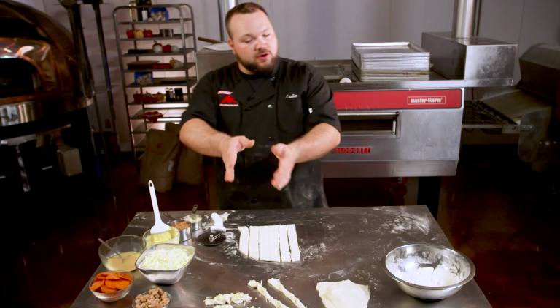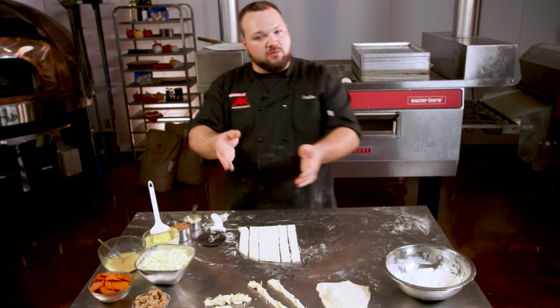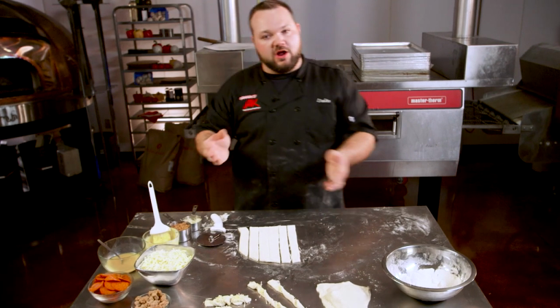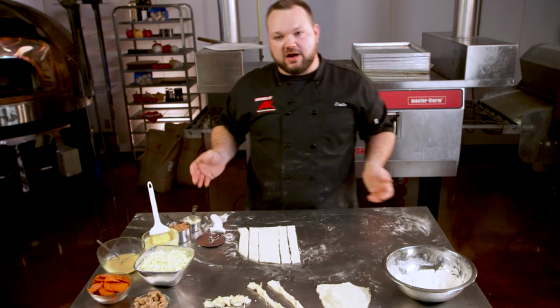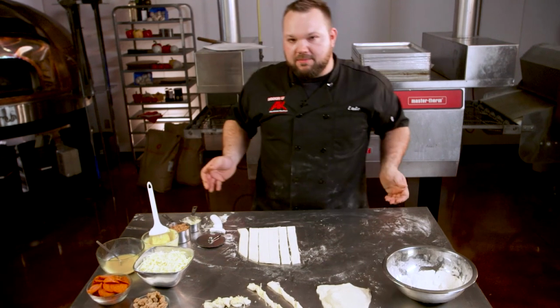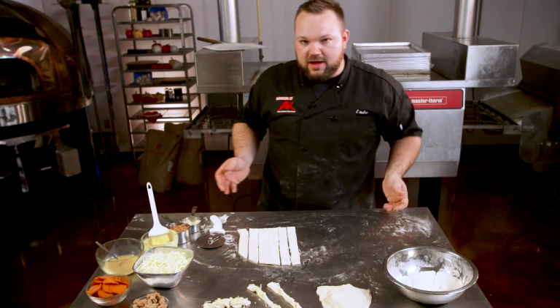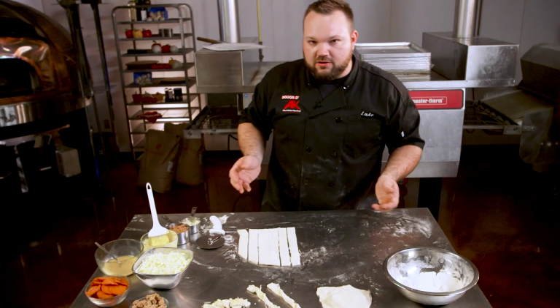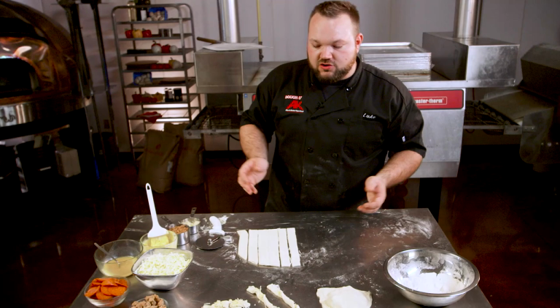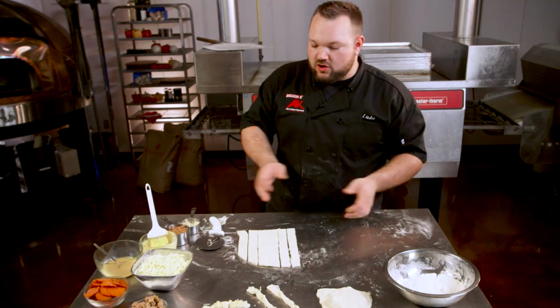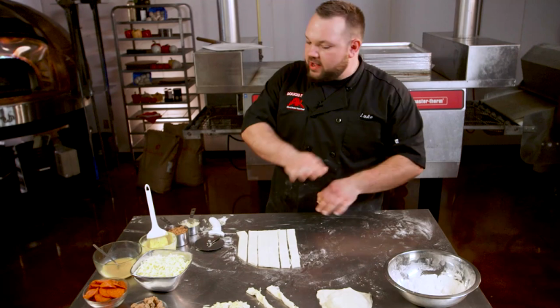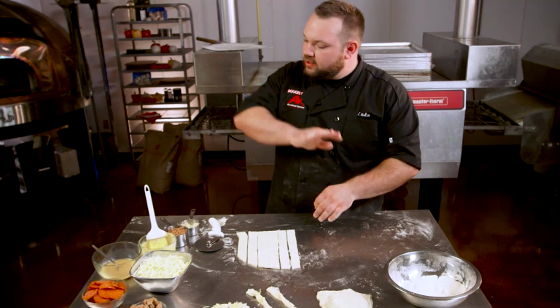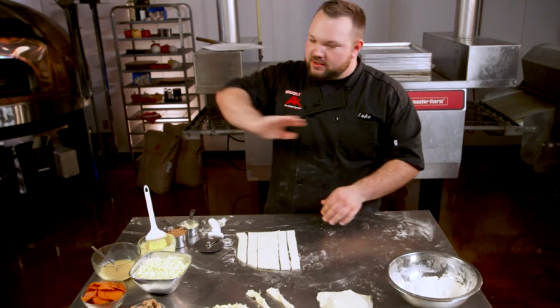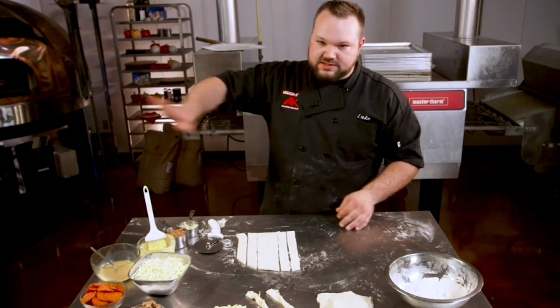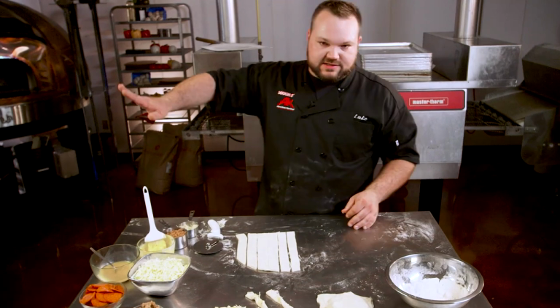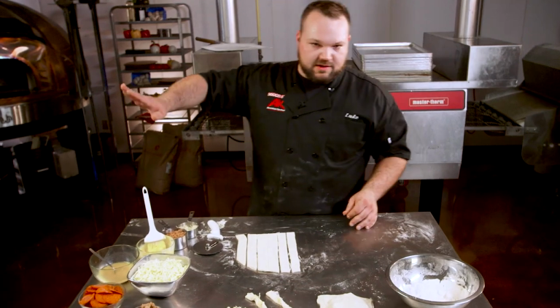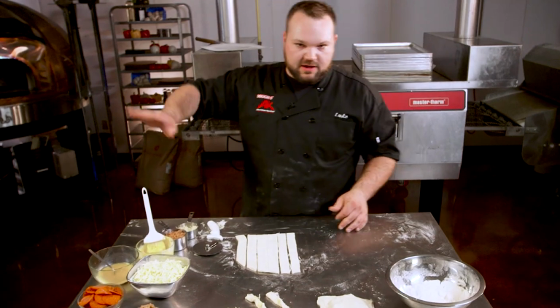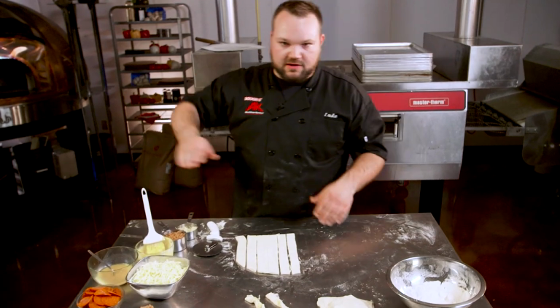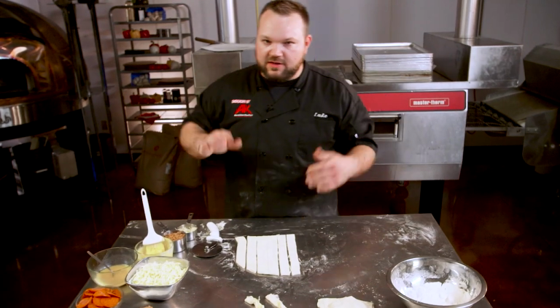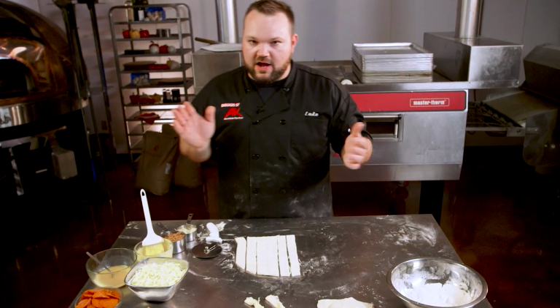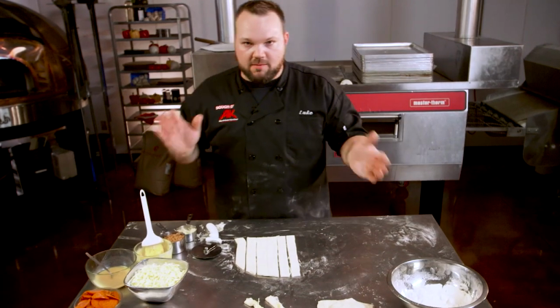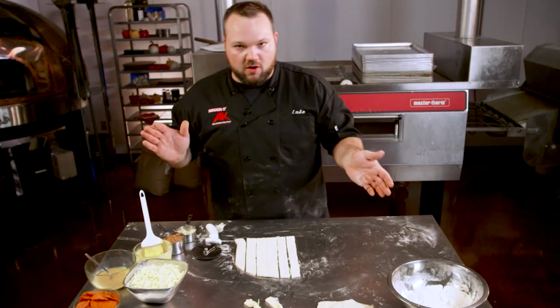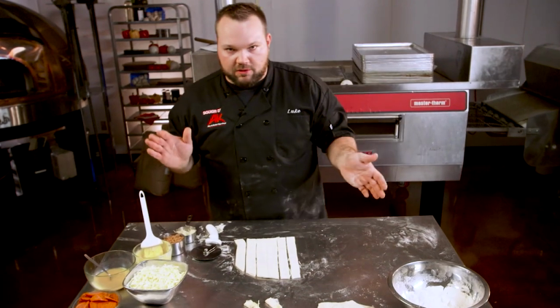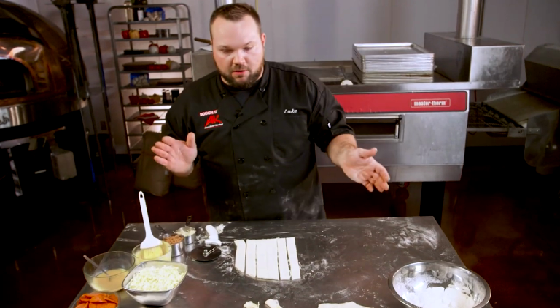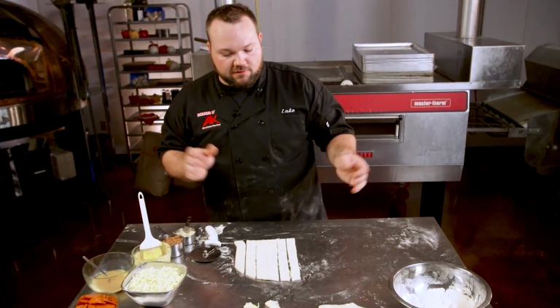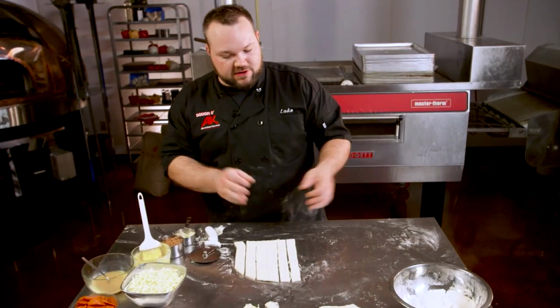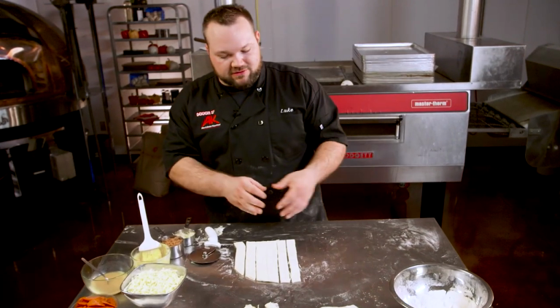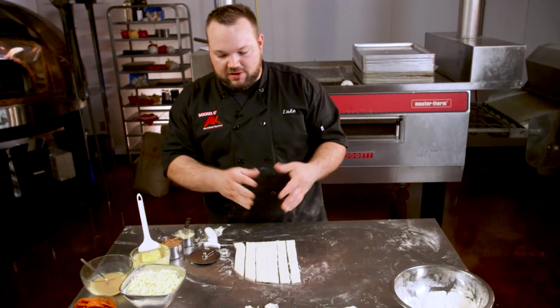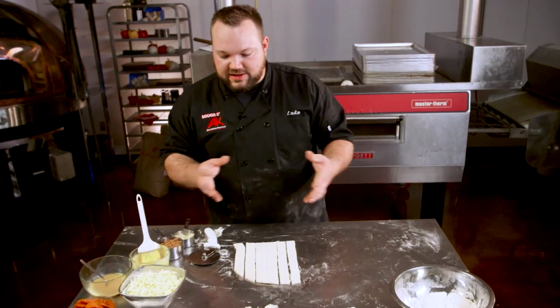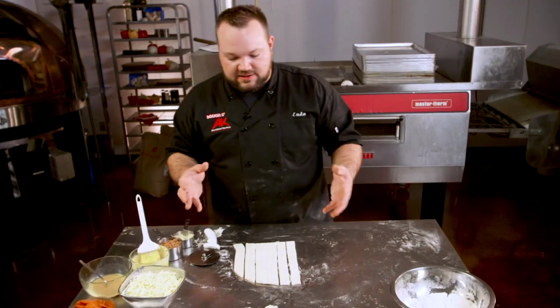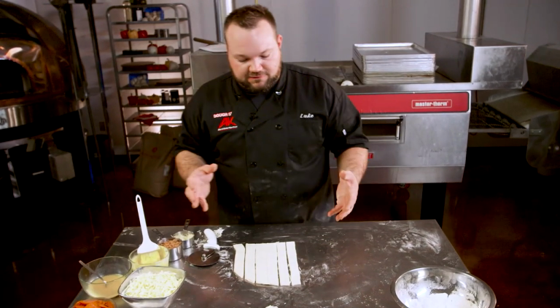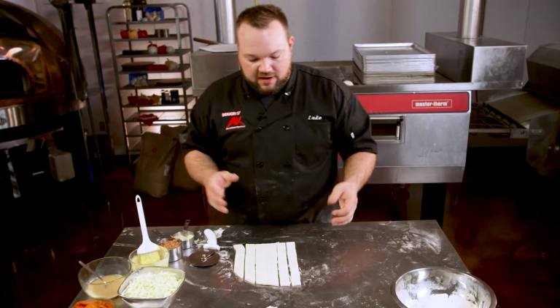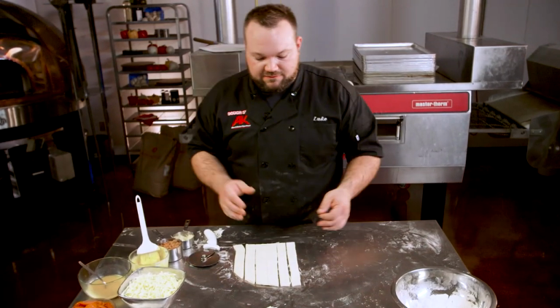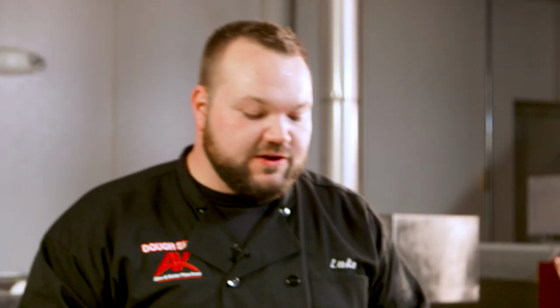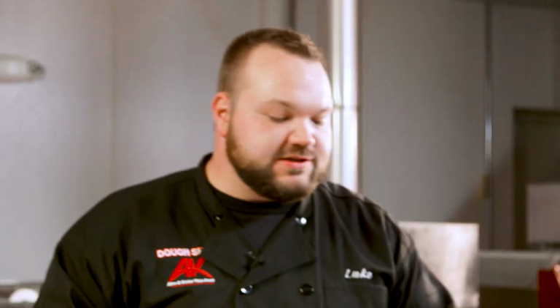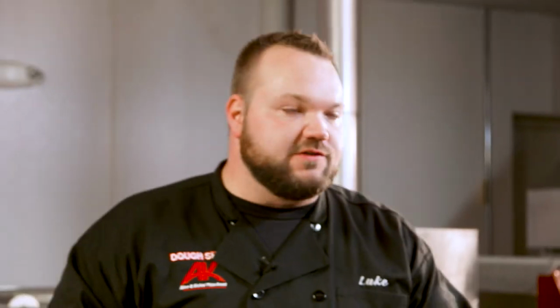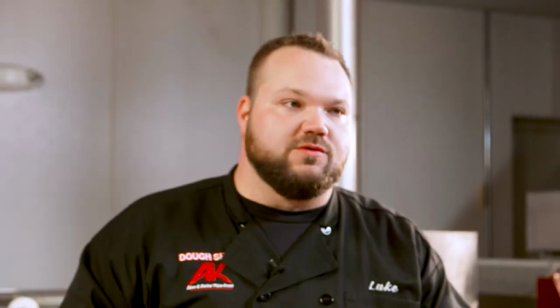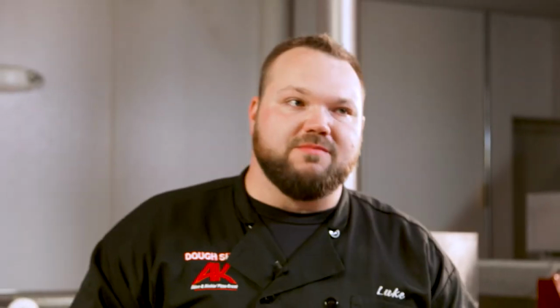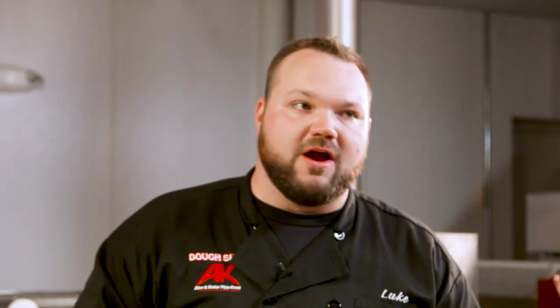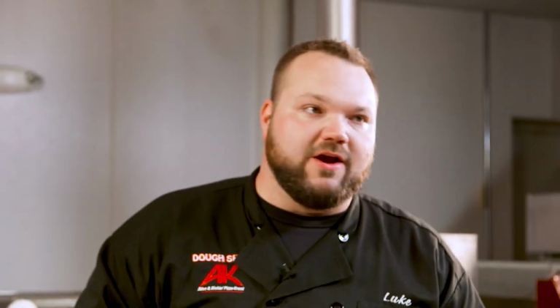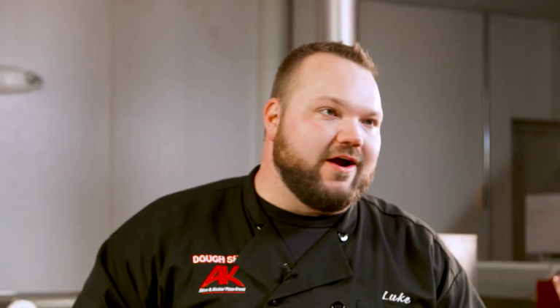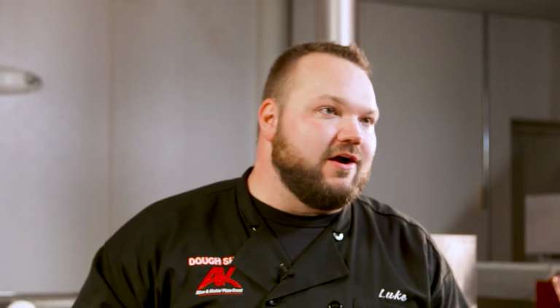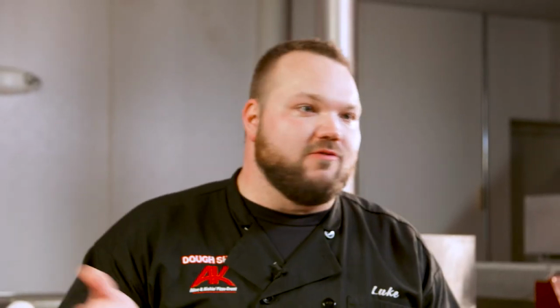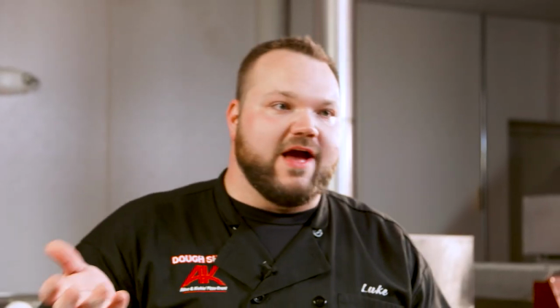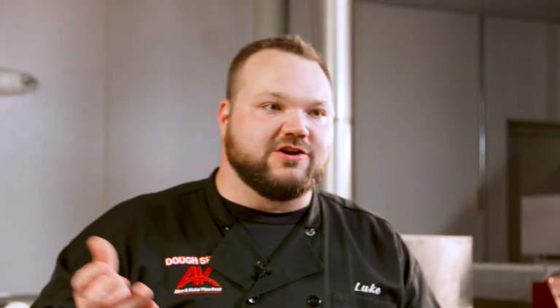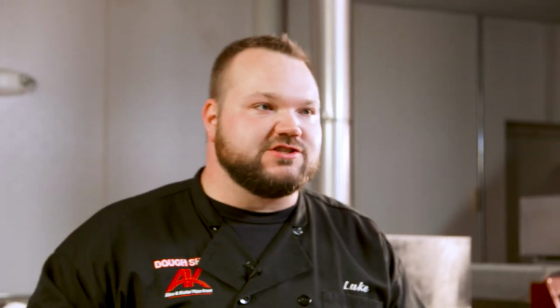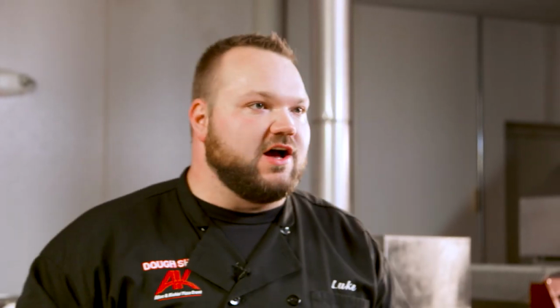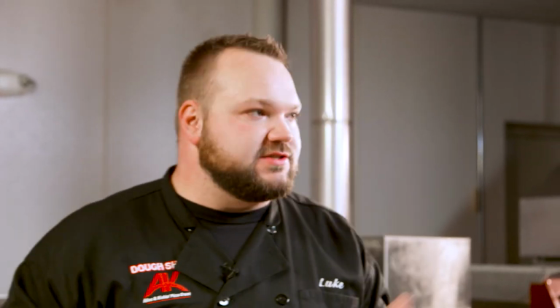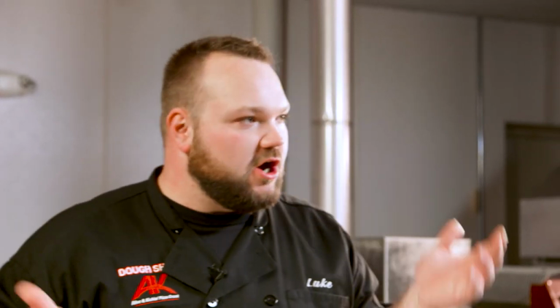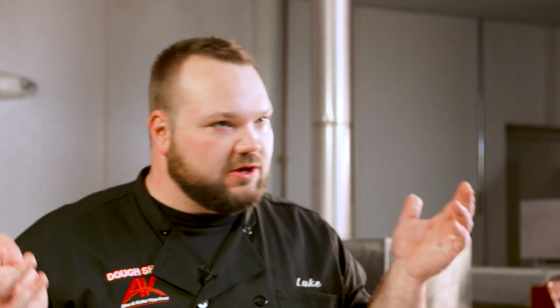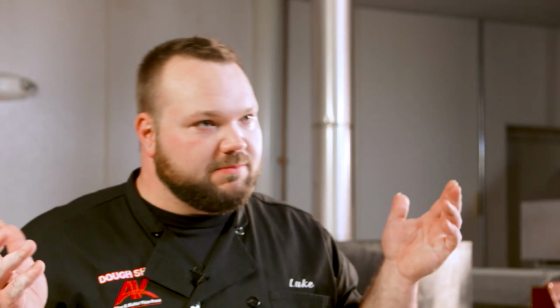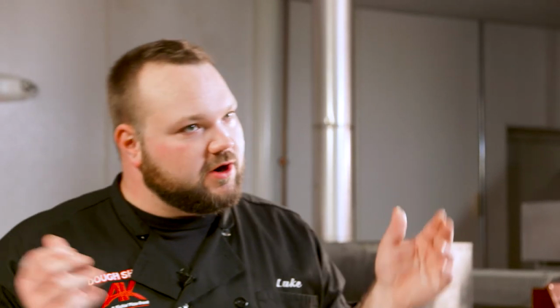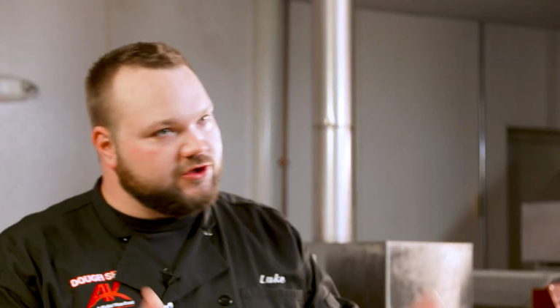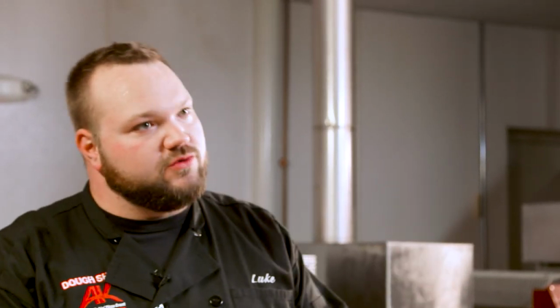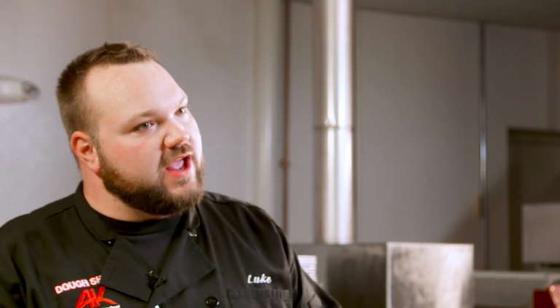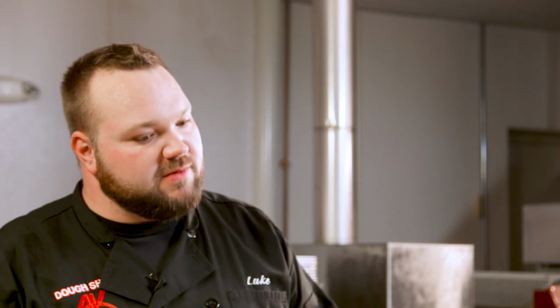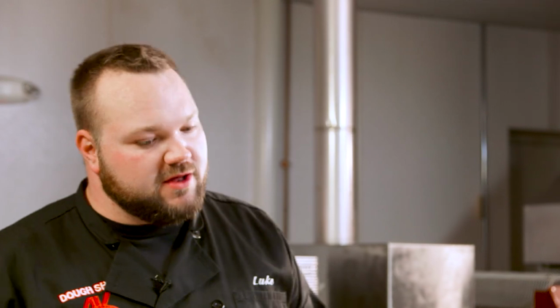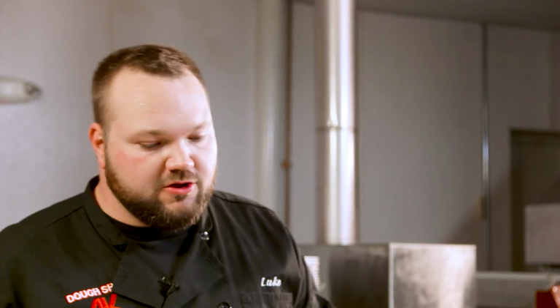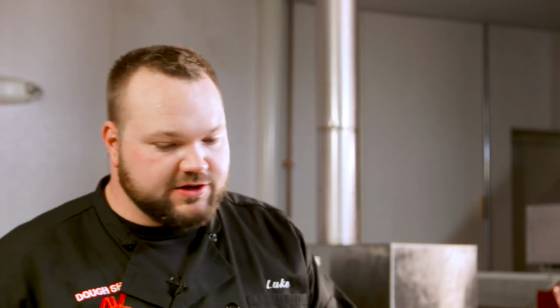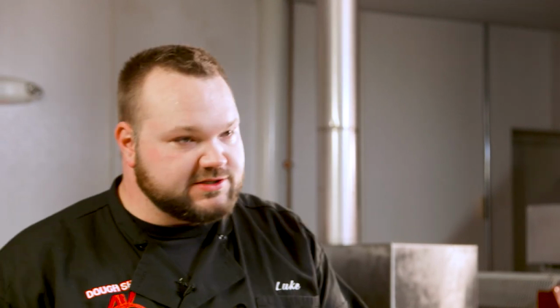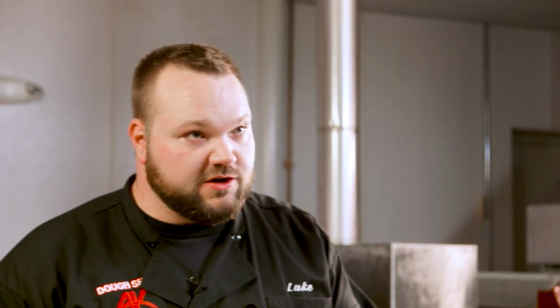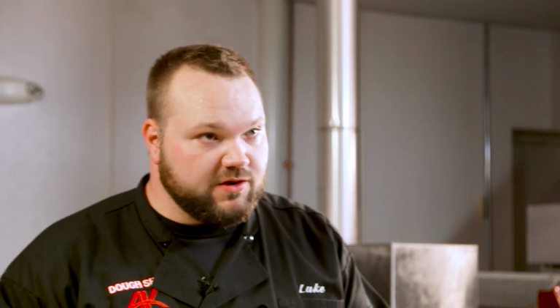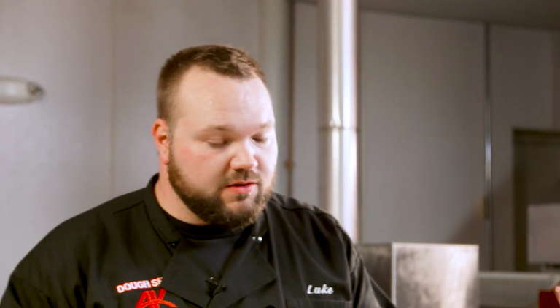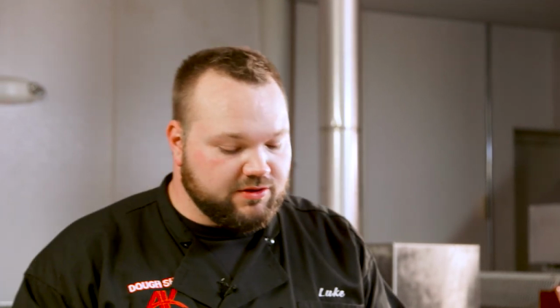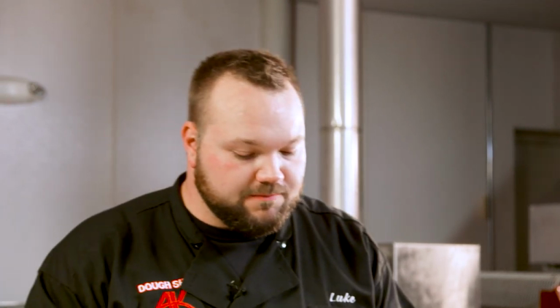Put them right on a bakery tray, set them in, and they come out perfect — nice and fluffy. Serve with marinara, ranch sauce, garlic butter — you name it, you can serve it with them.